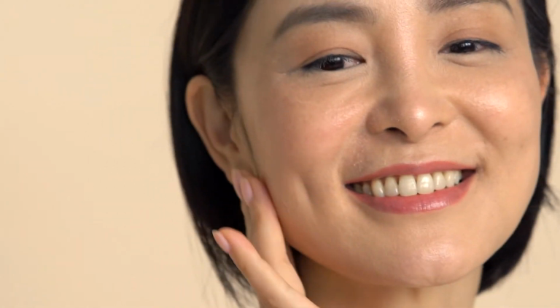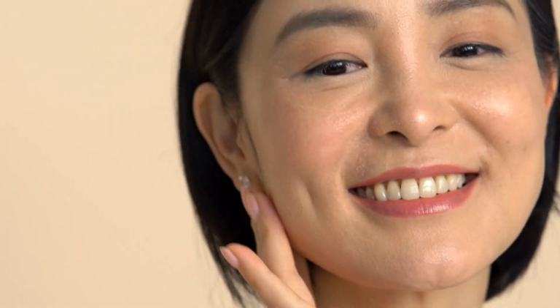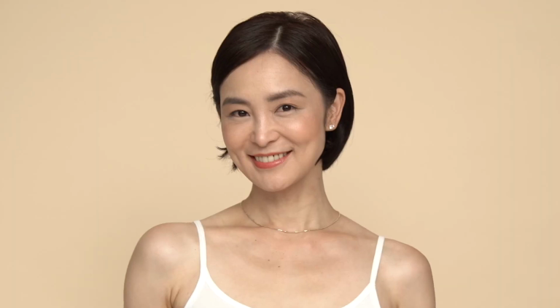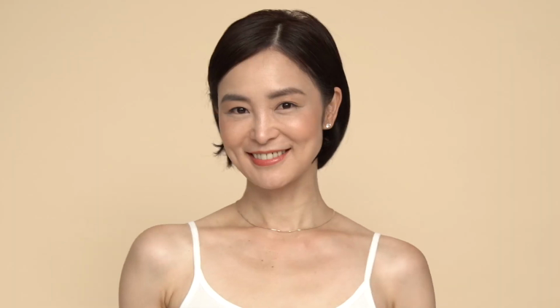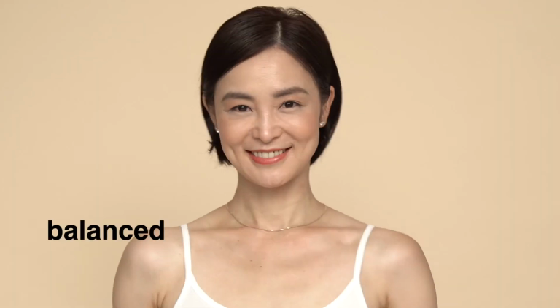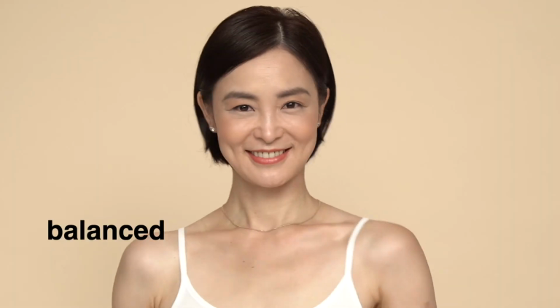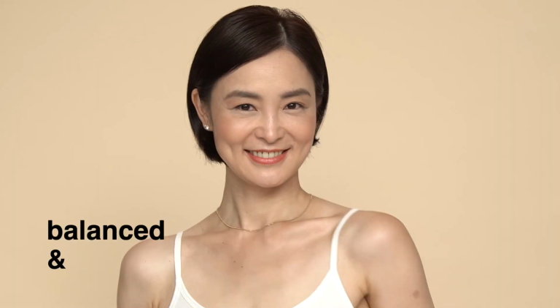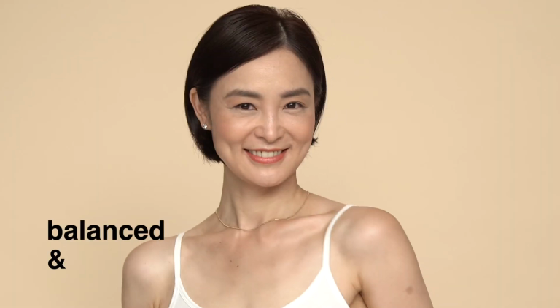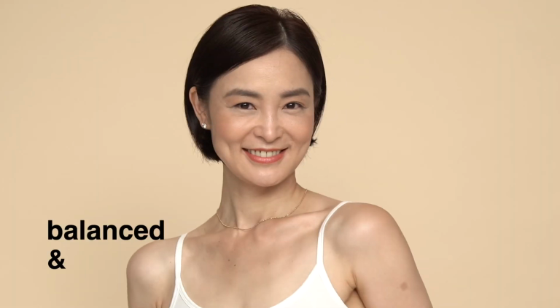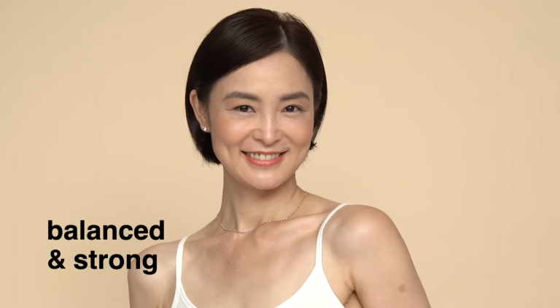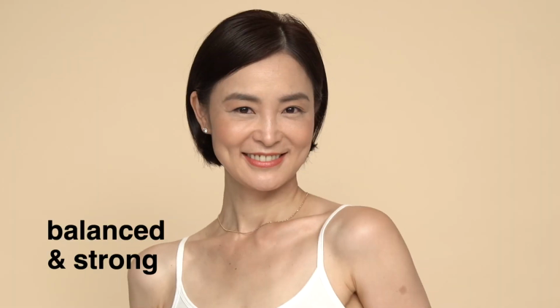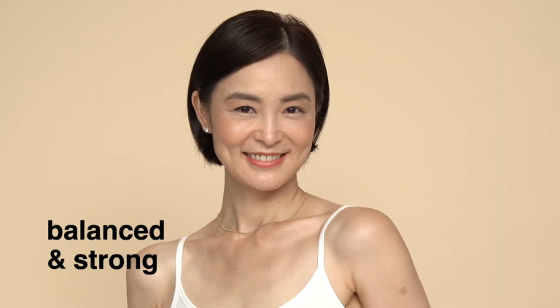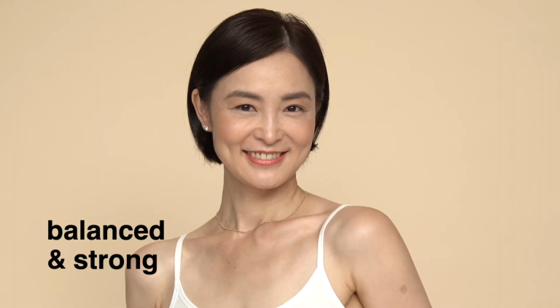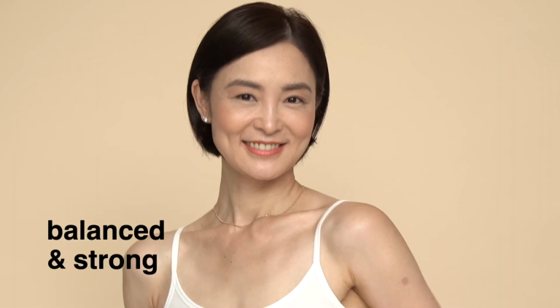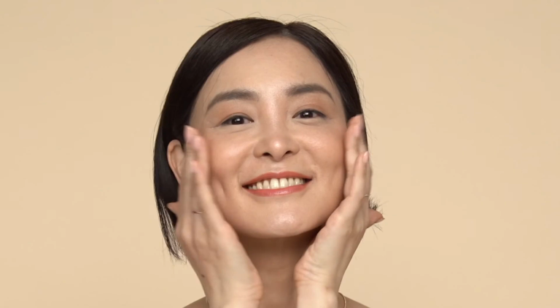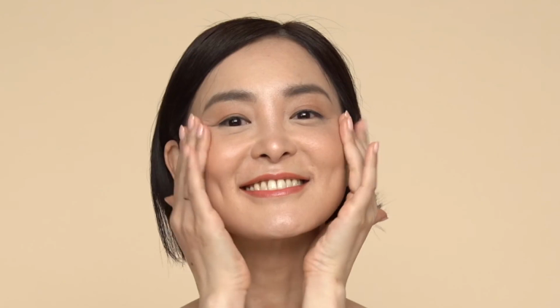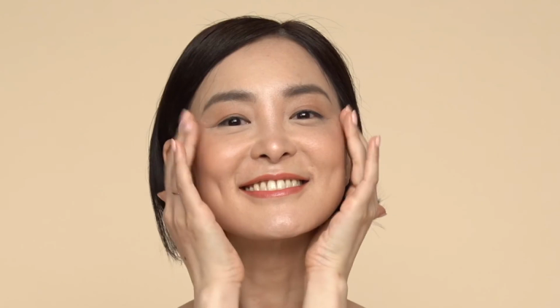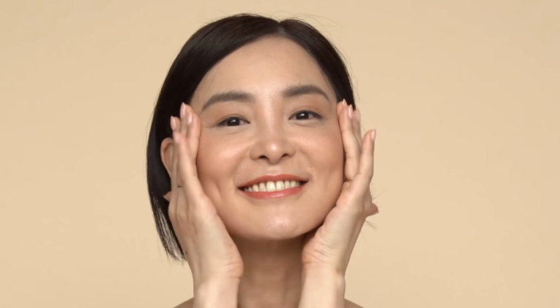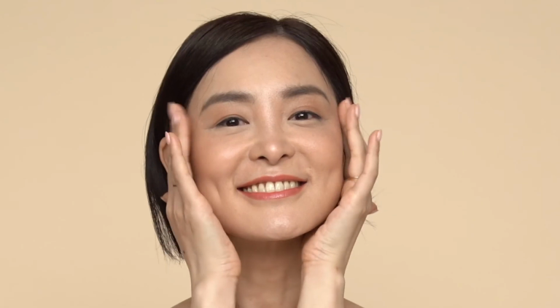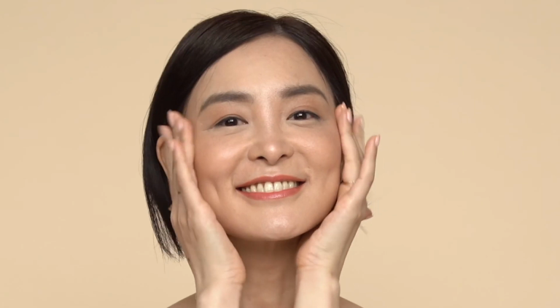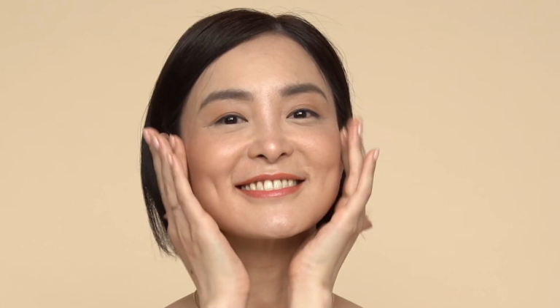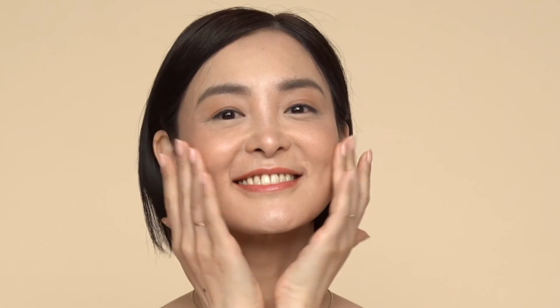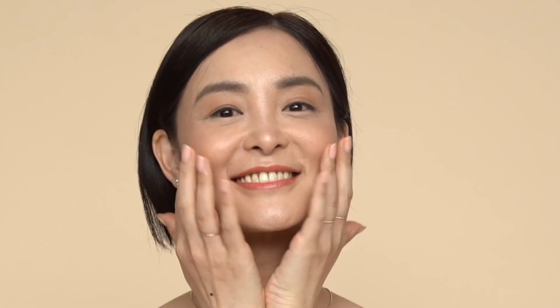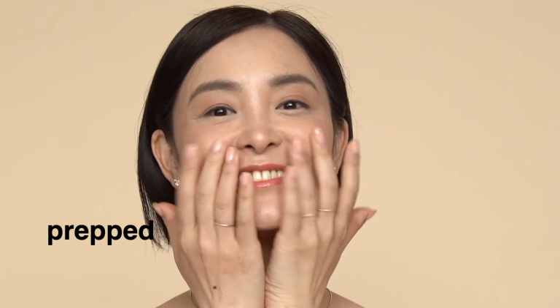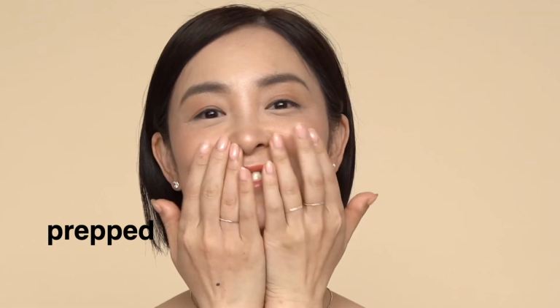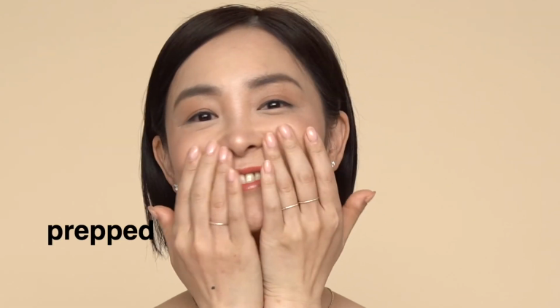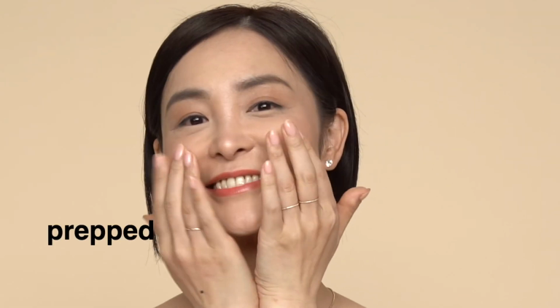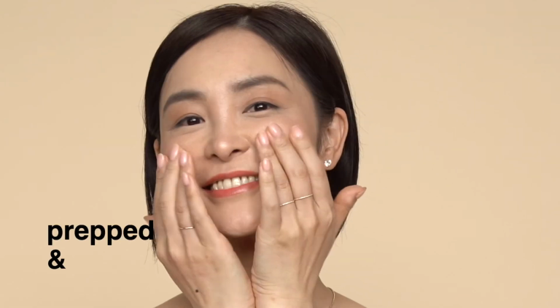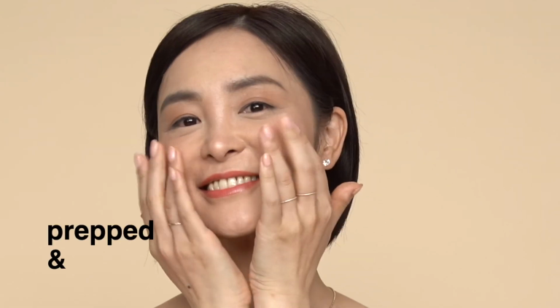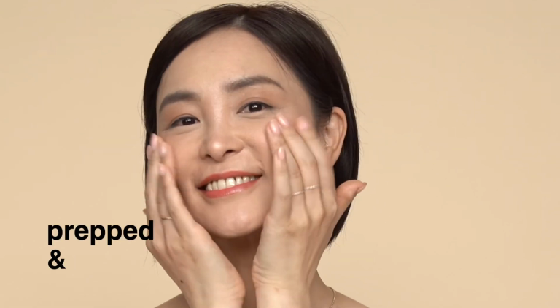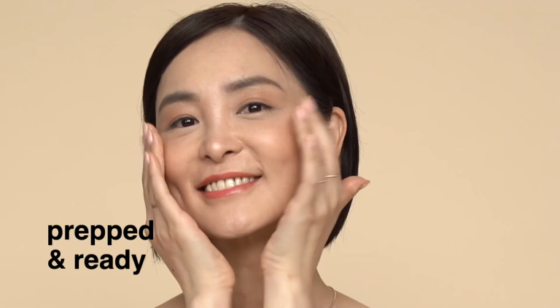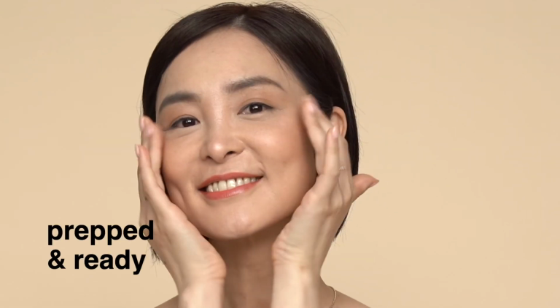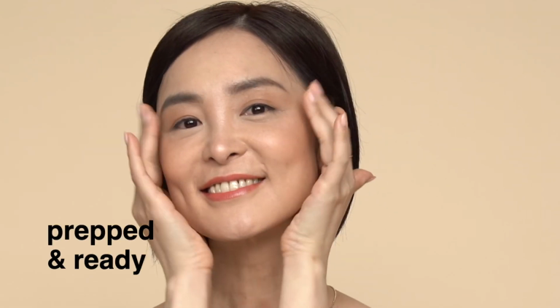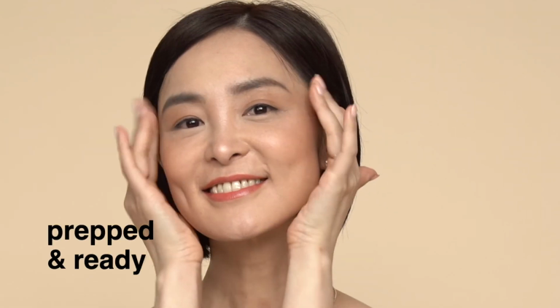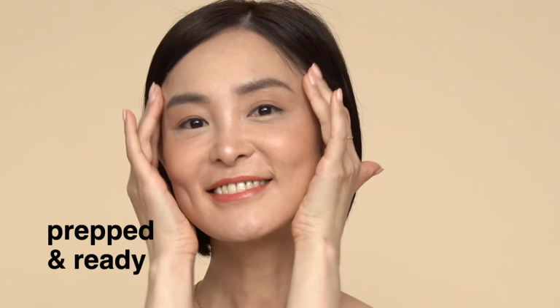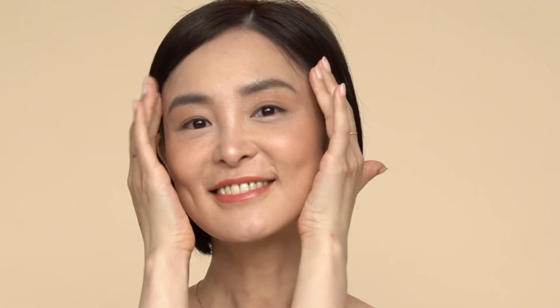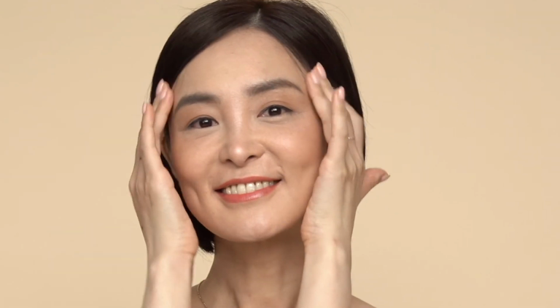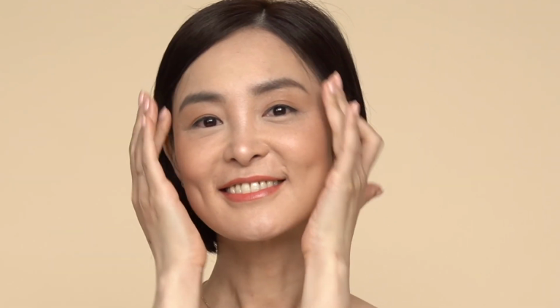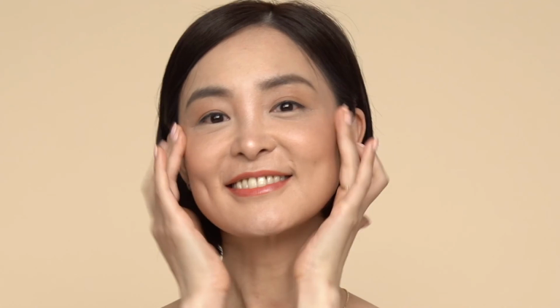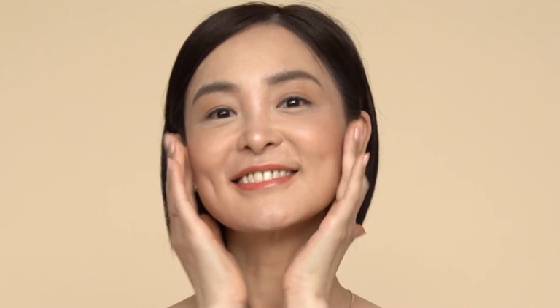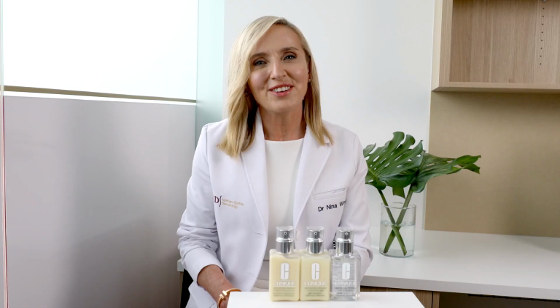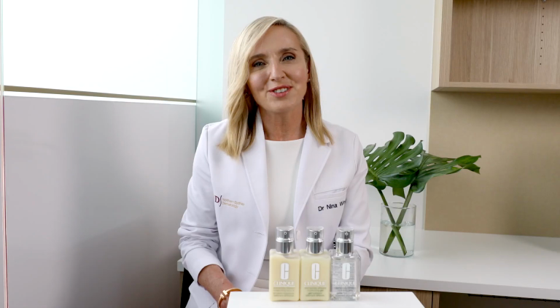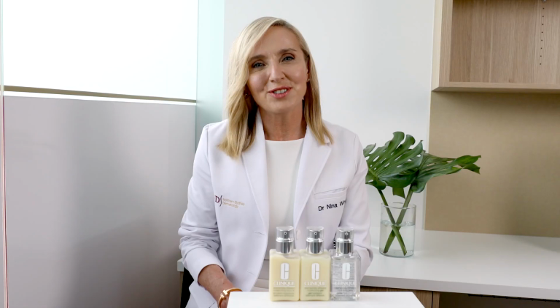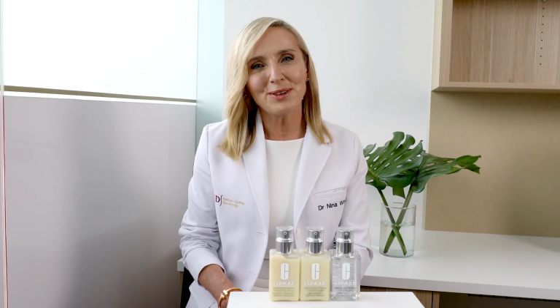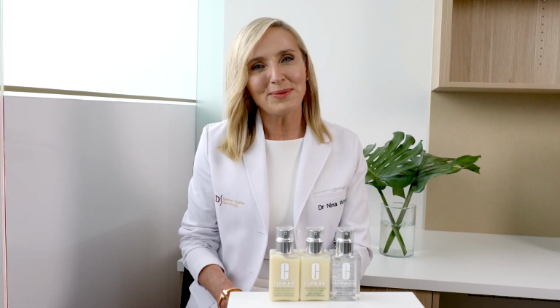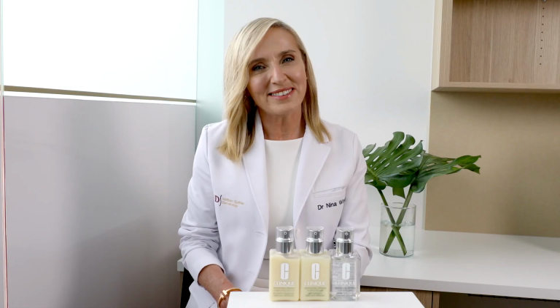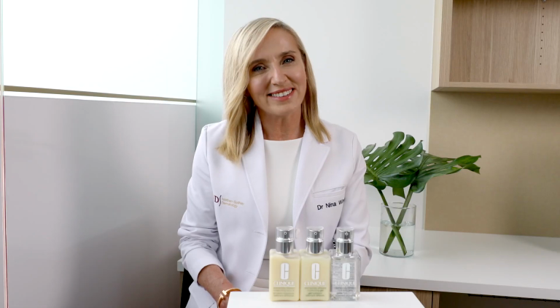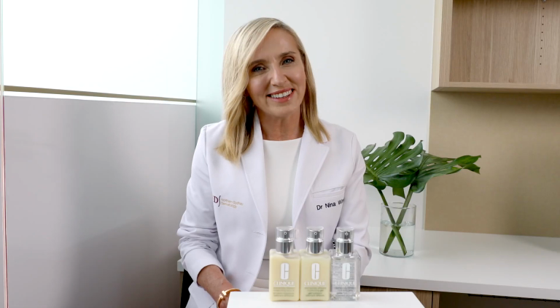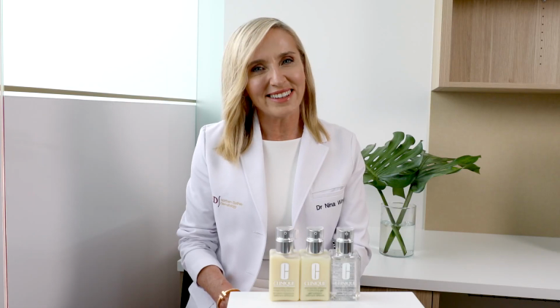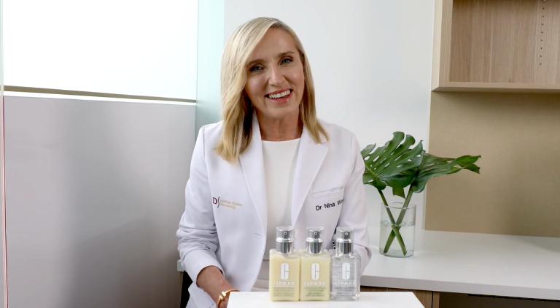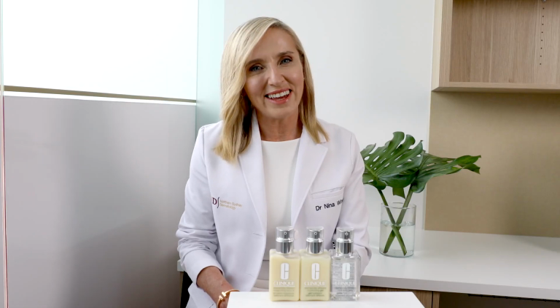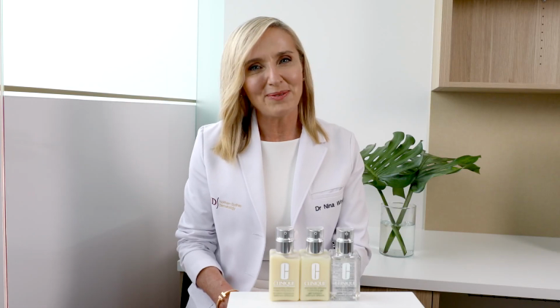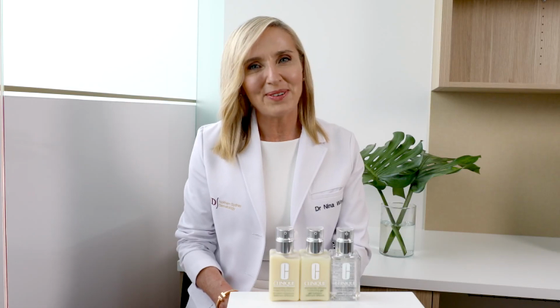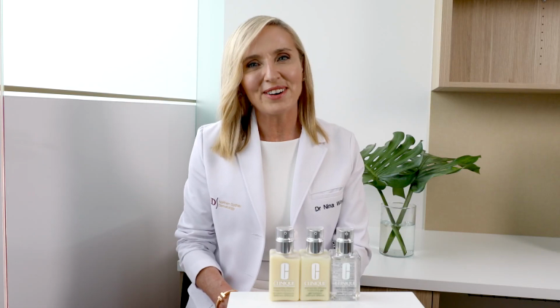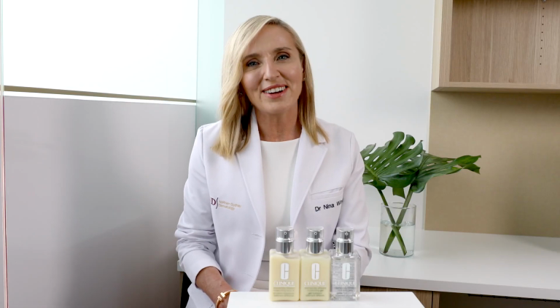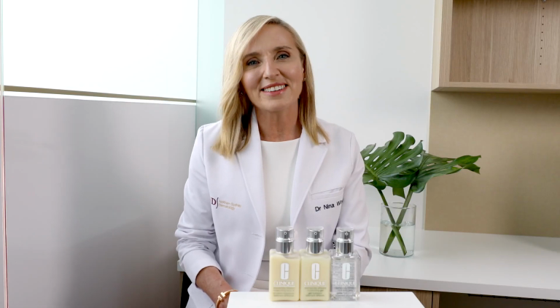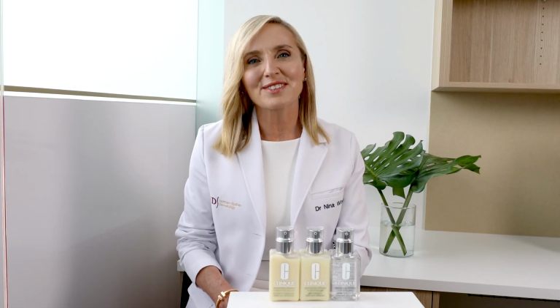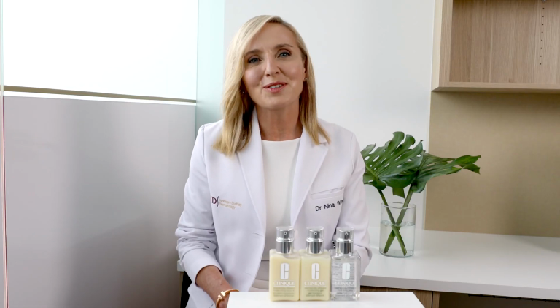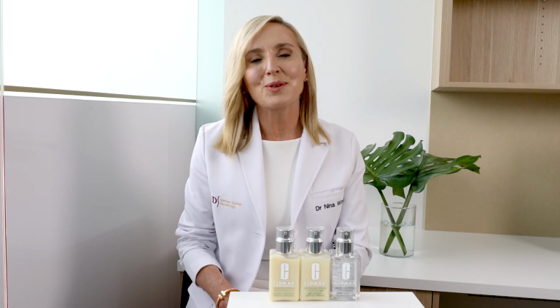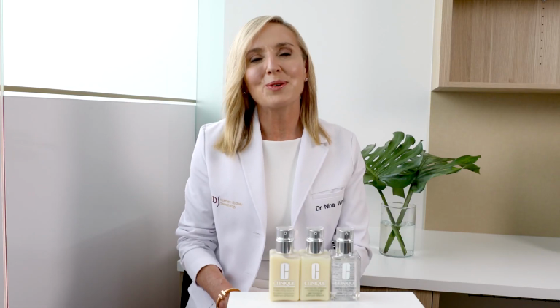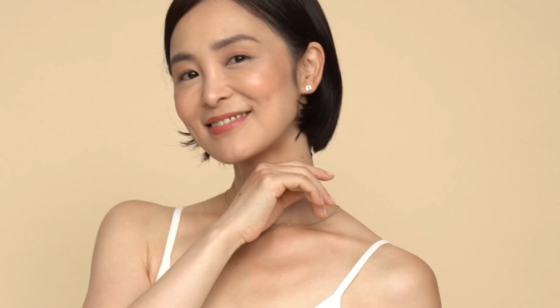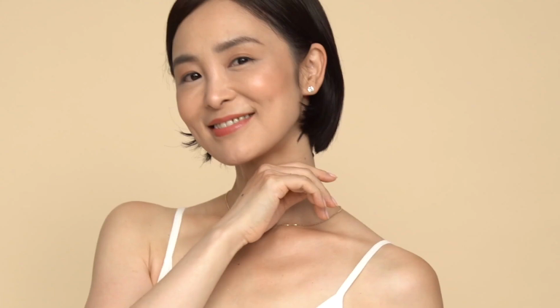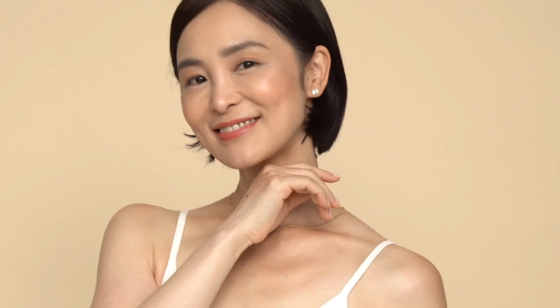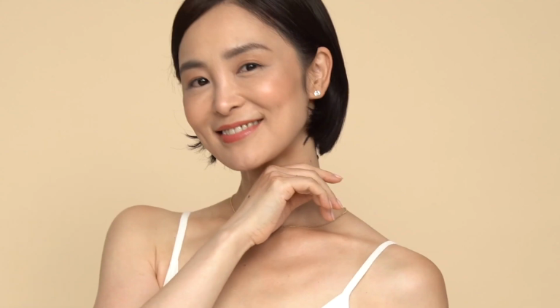Balanced and strong, your skin is now prepped and ready to apply your treatment skincare products or makeup.